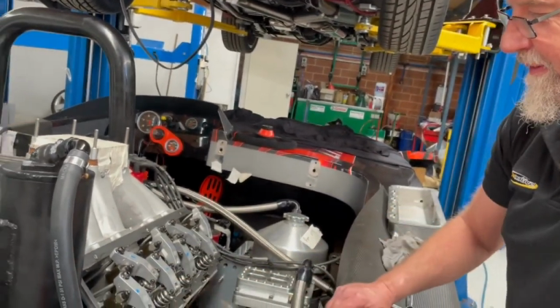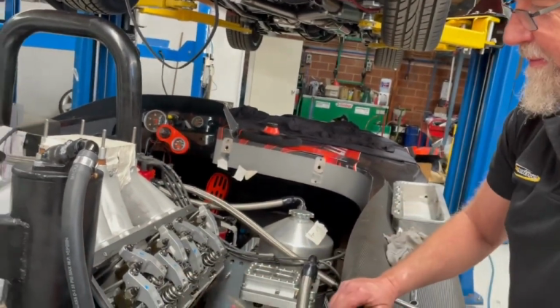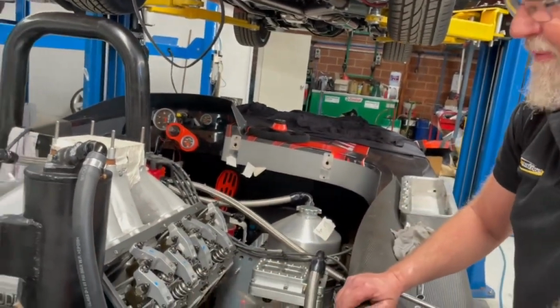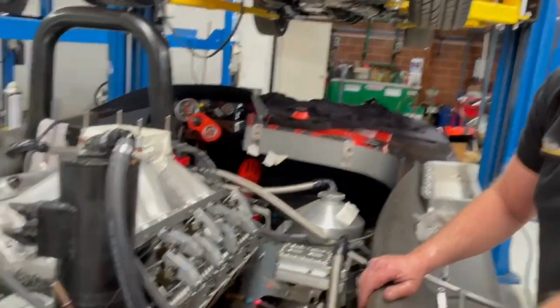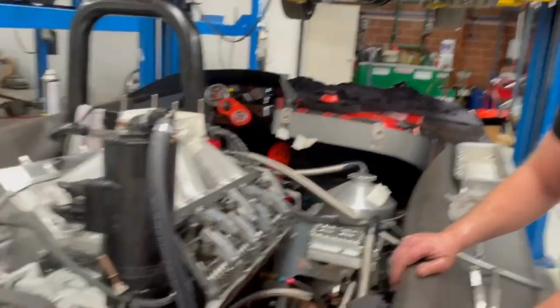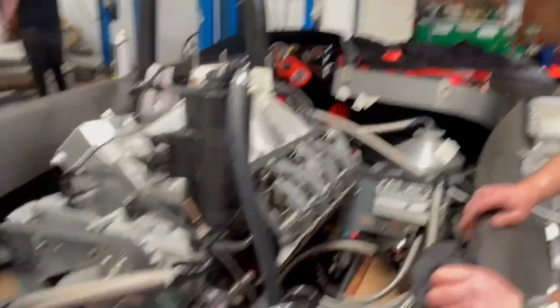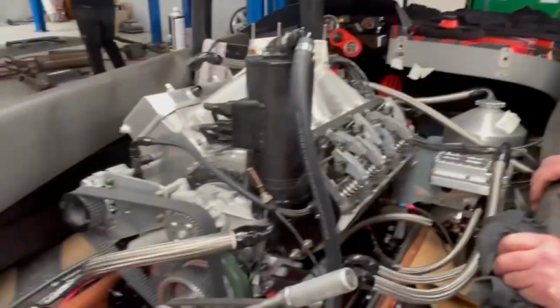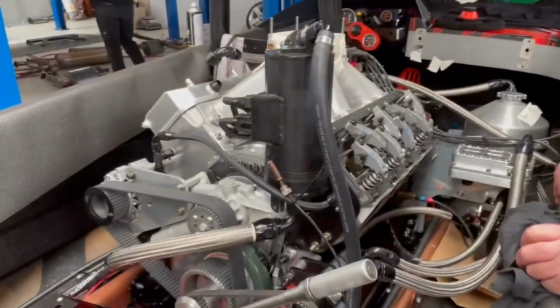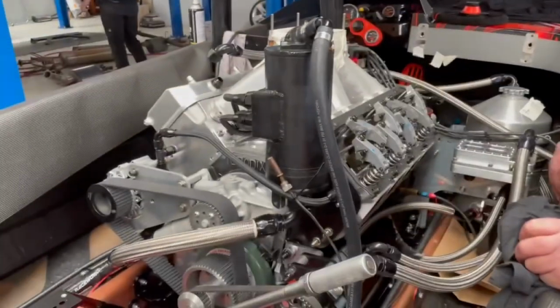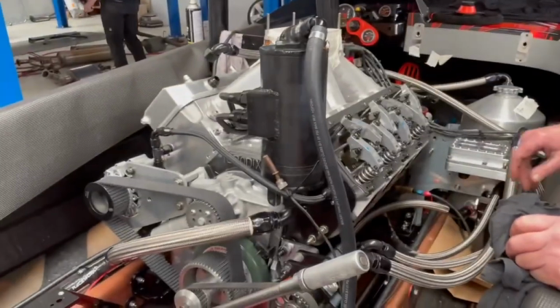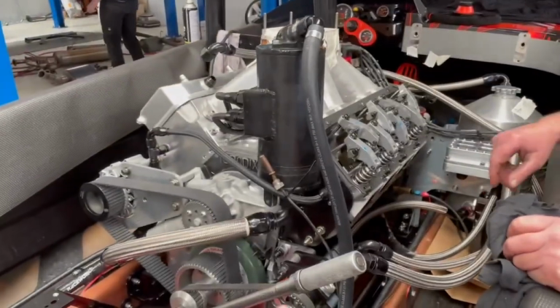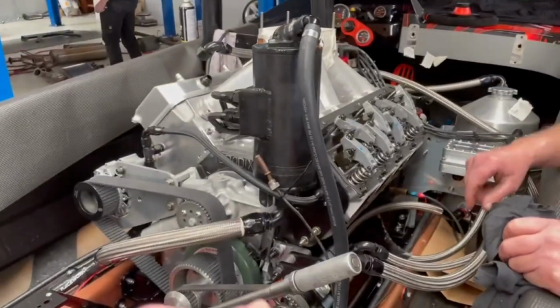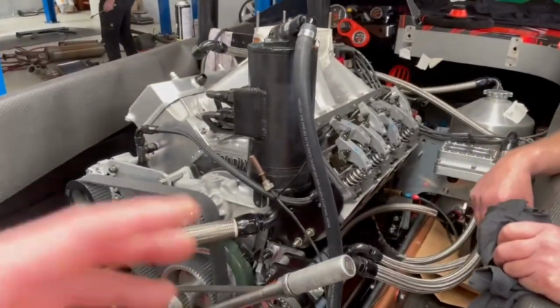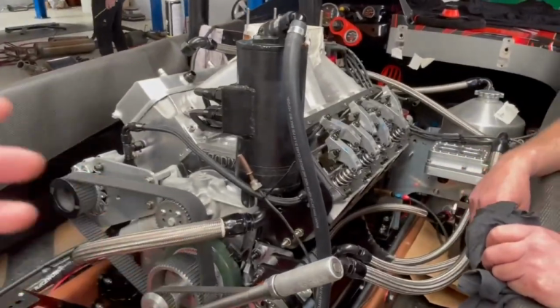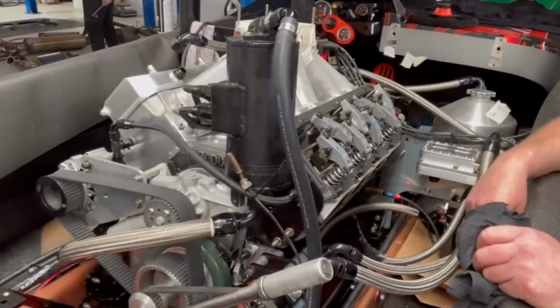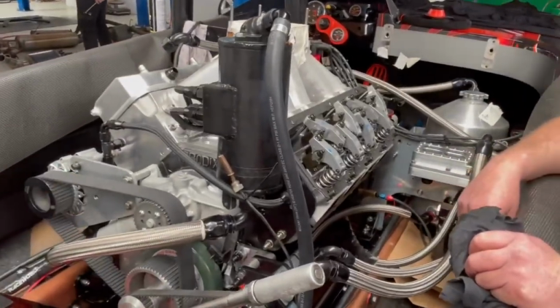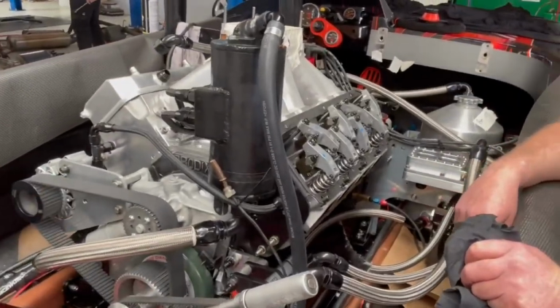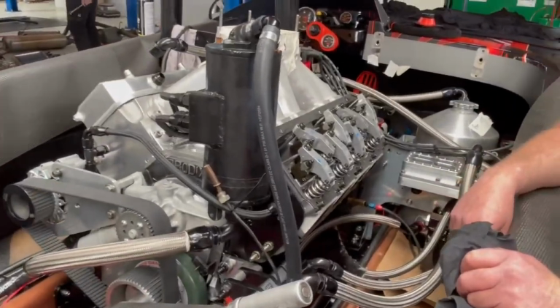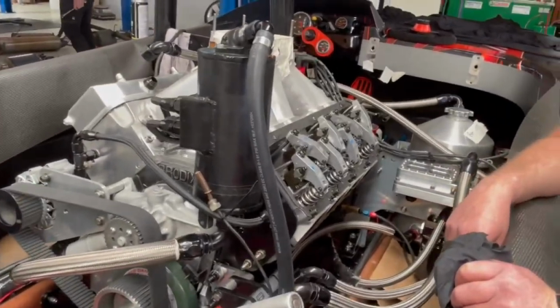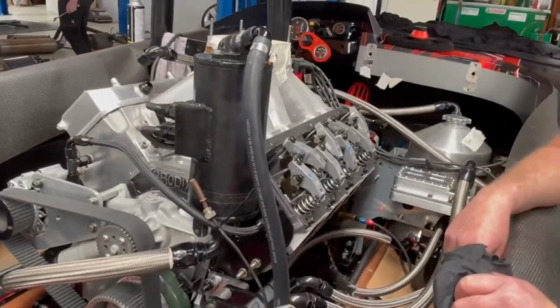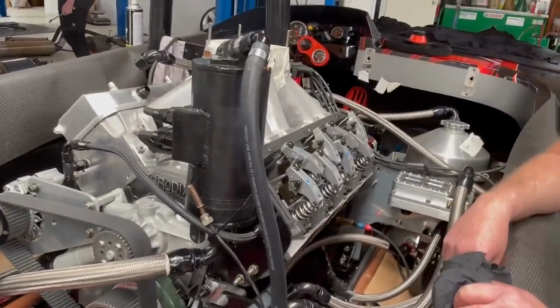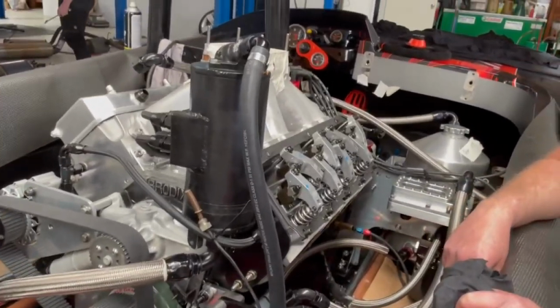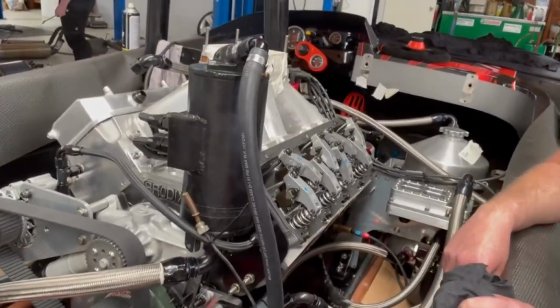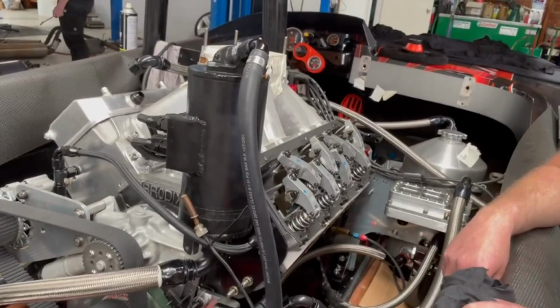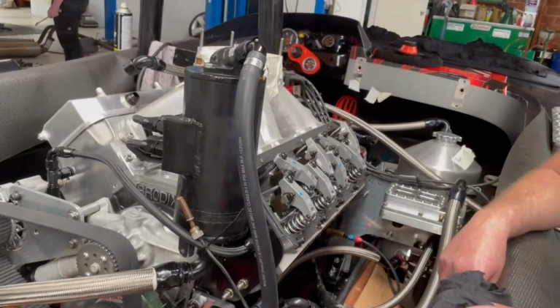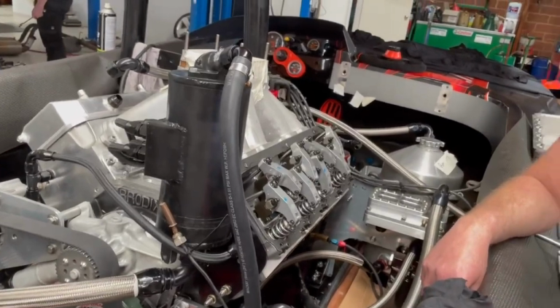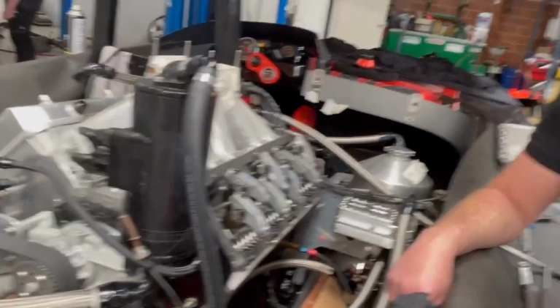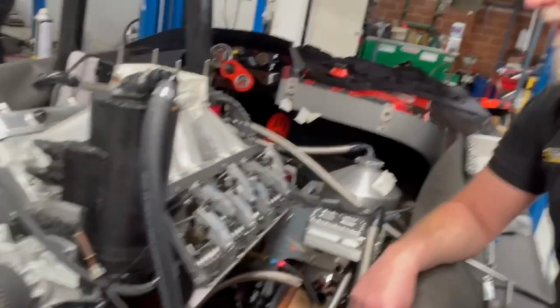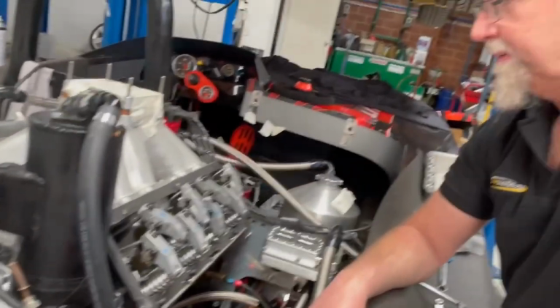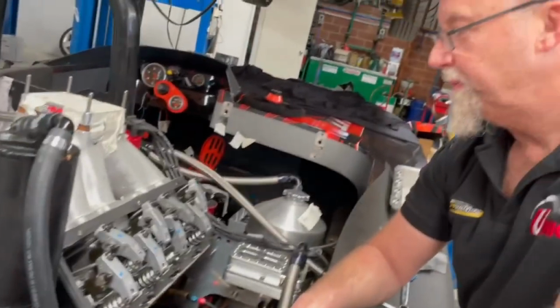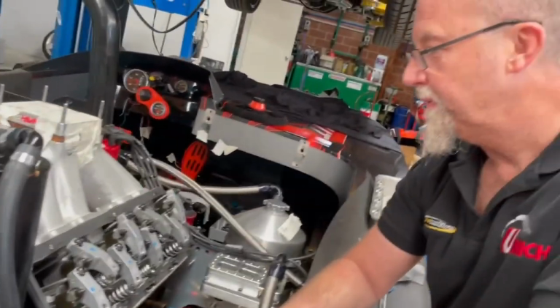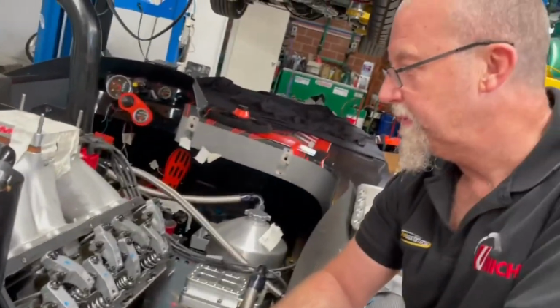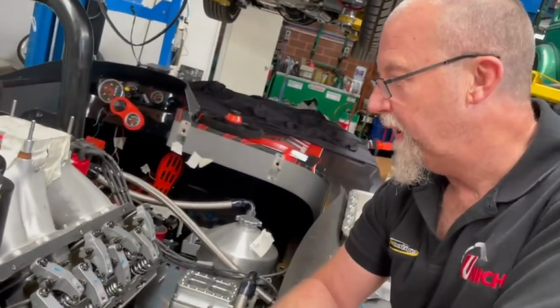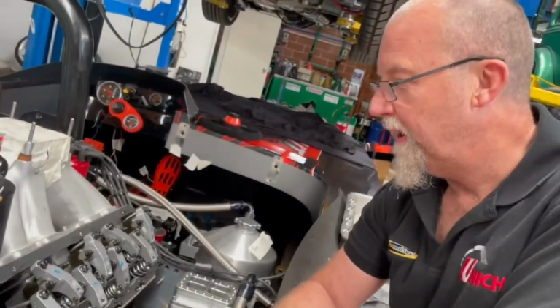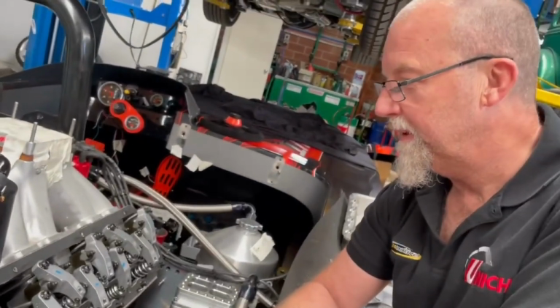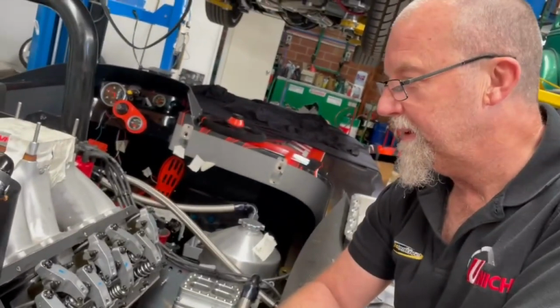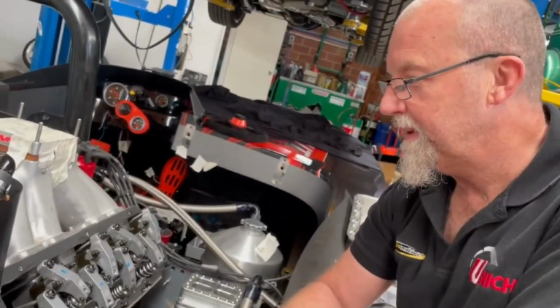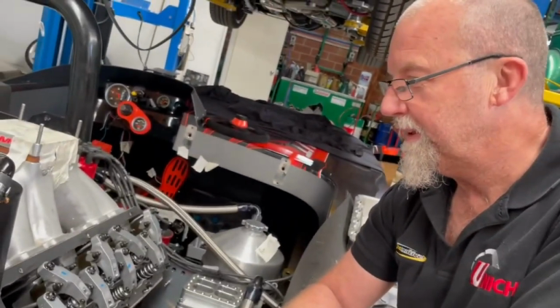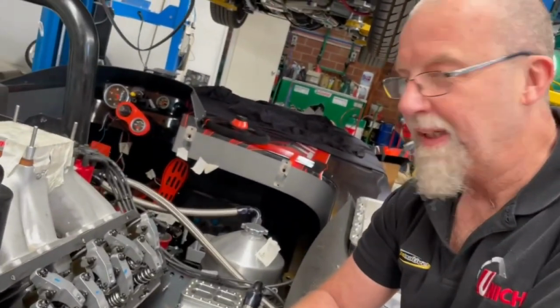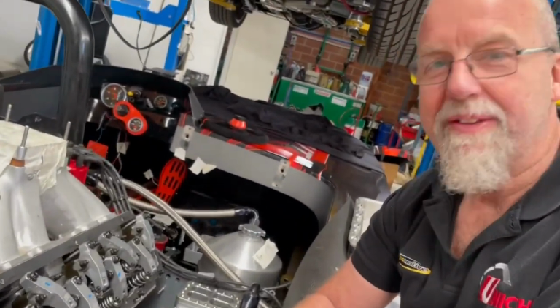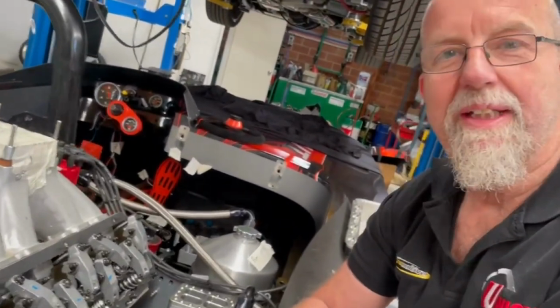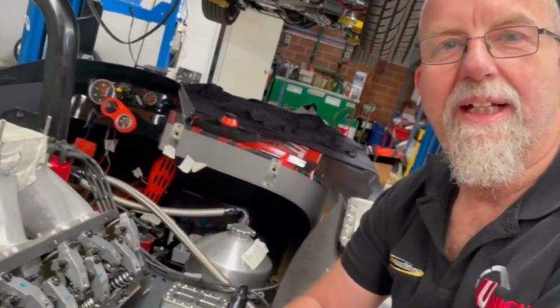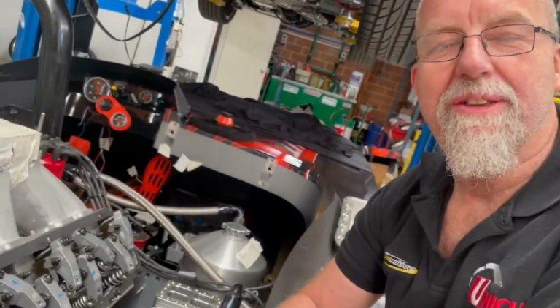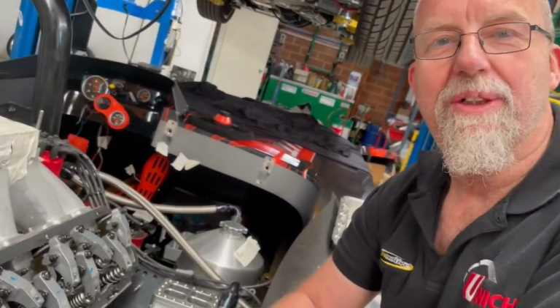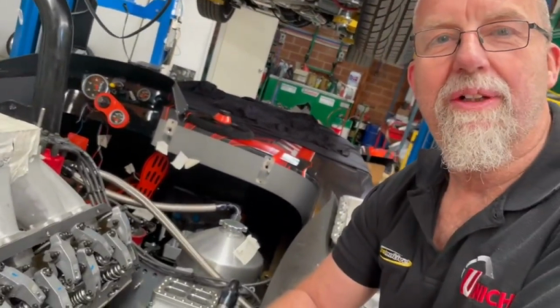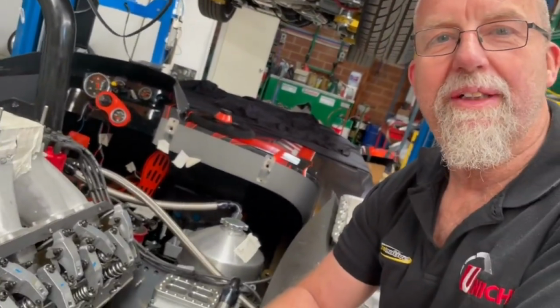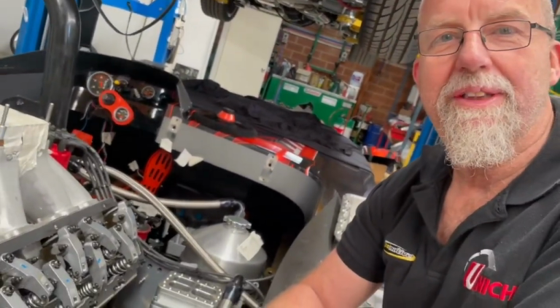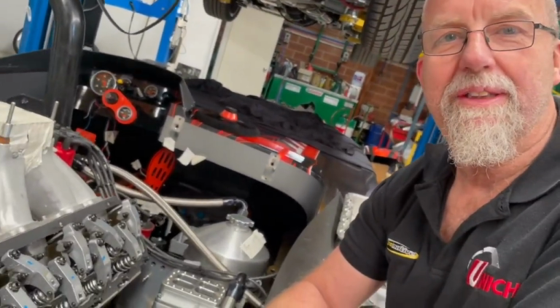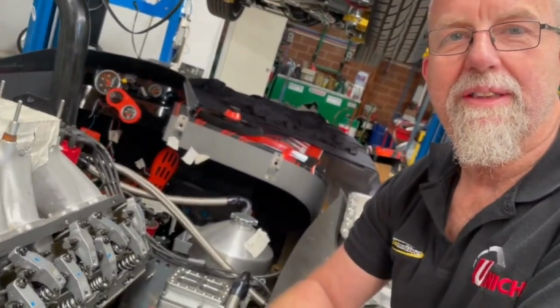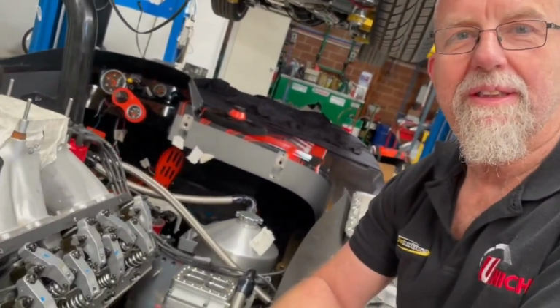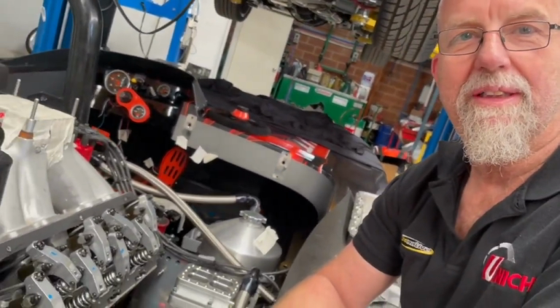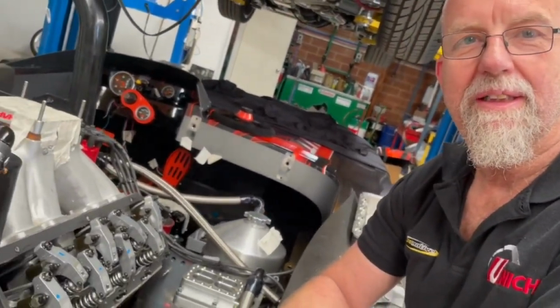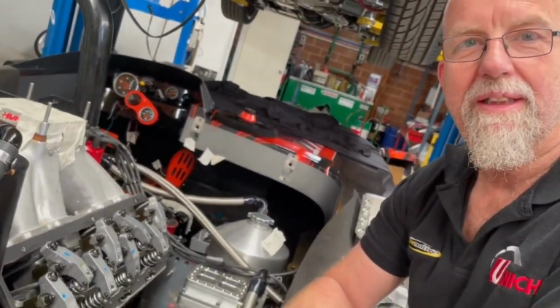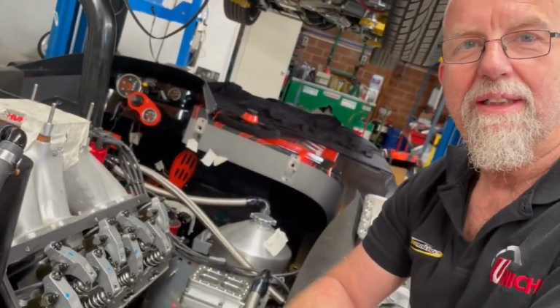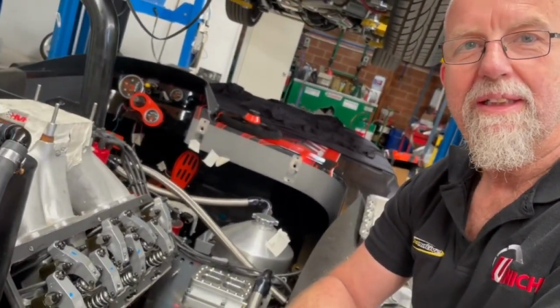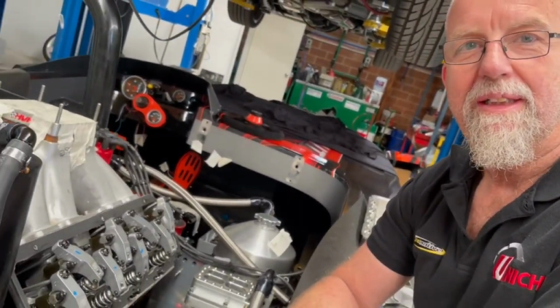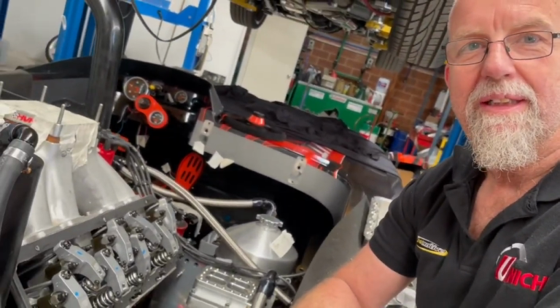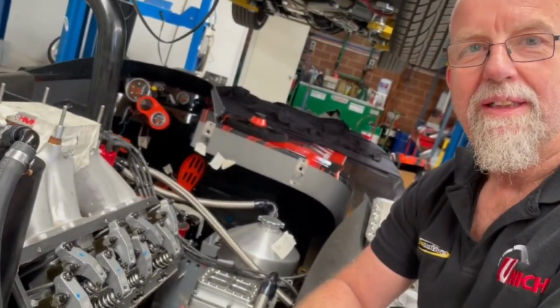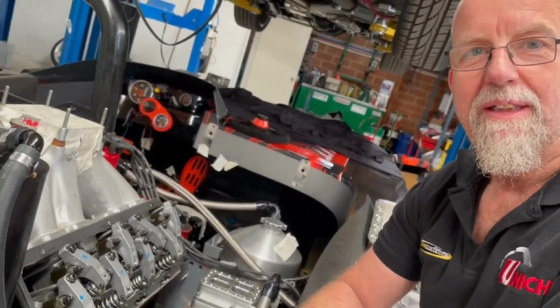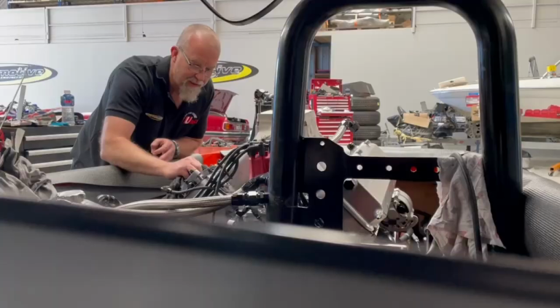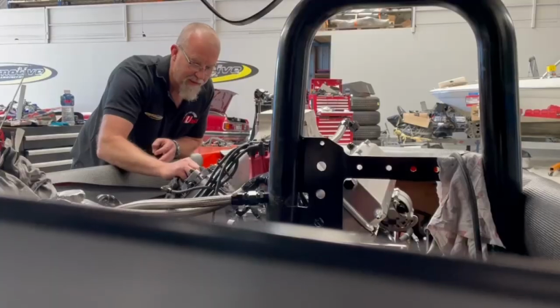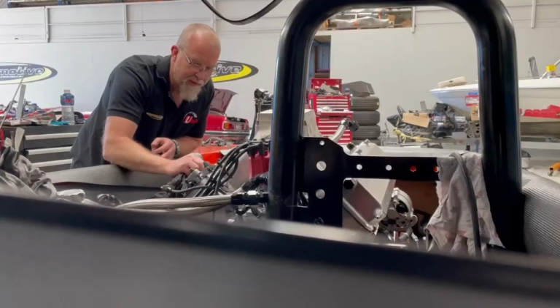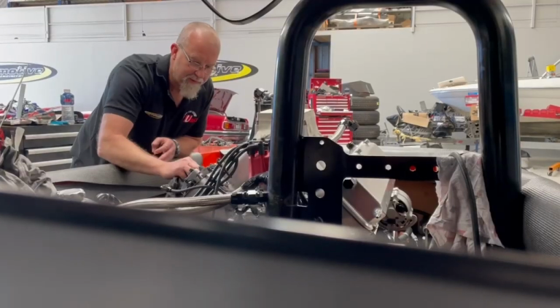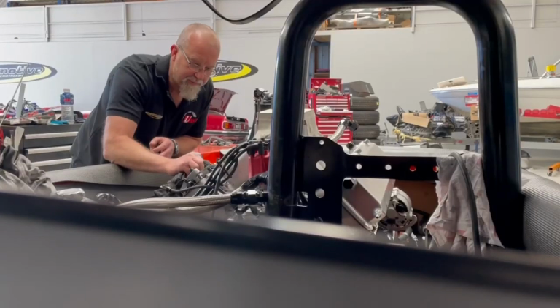So this combination here, how much would it set a customer back? Oh, it's a $70,000 engine. Okay, a bit of pocket change — for some.